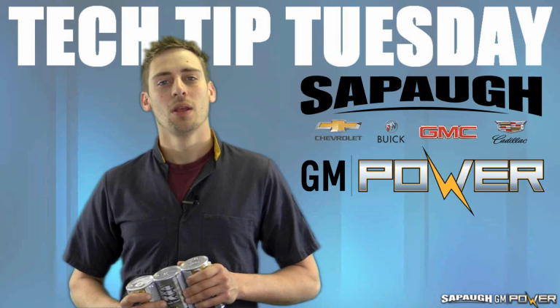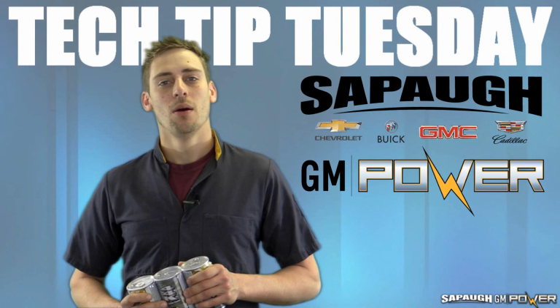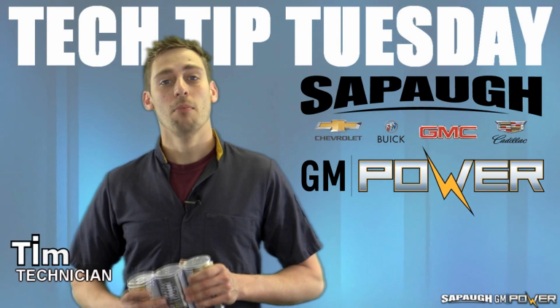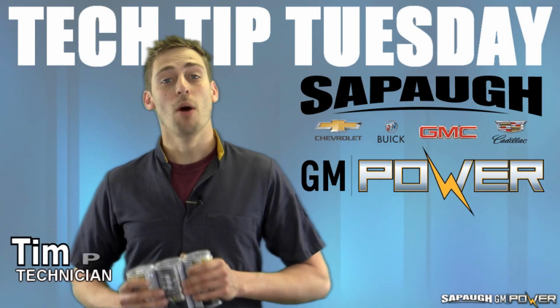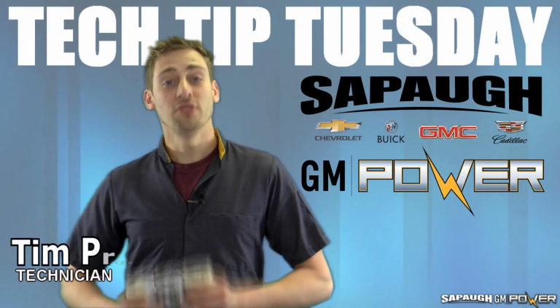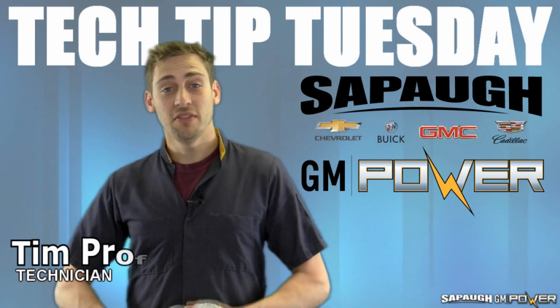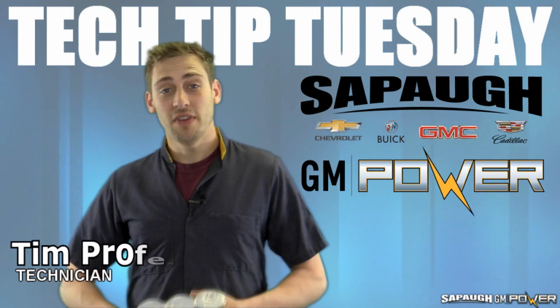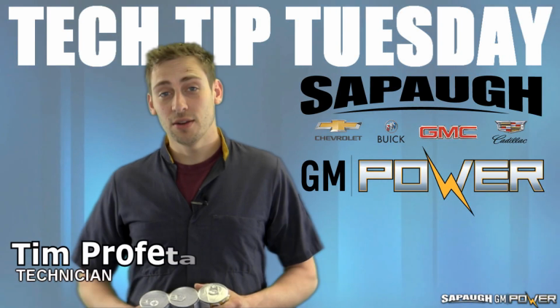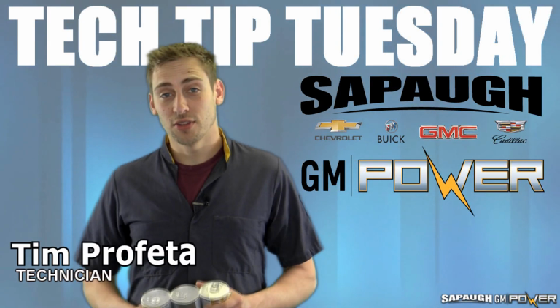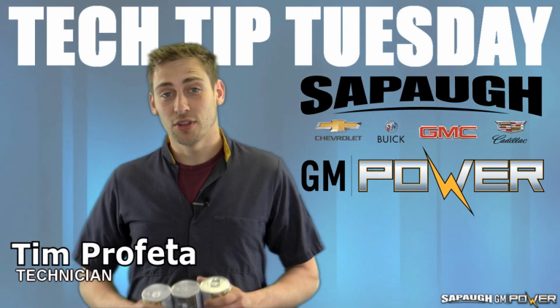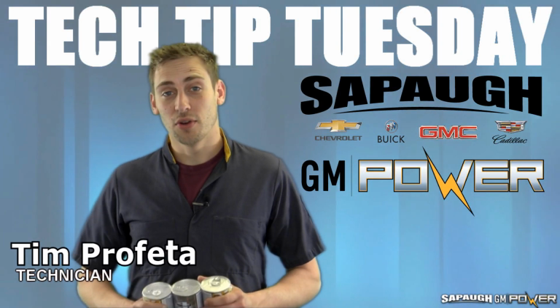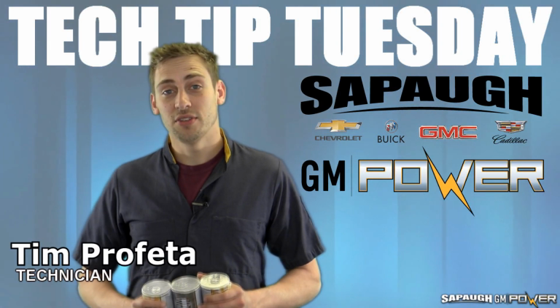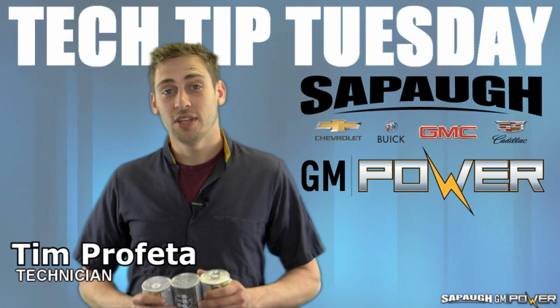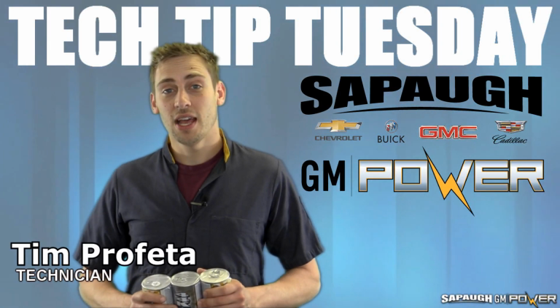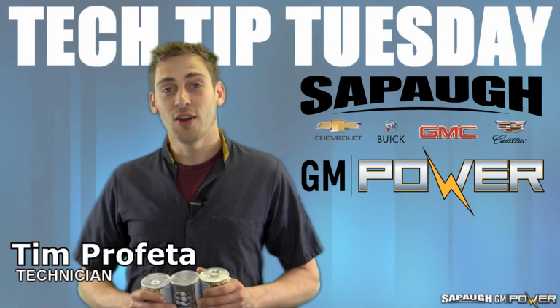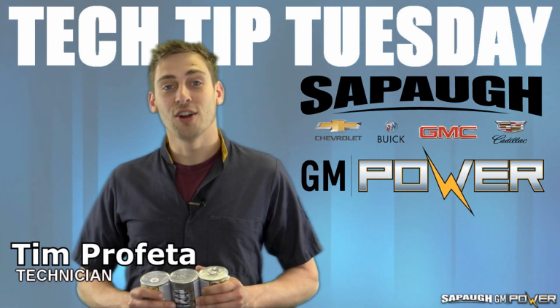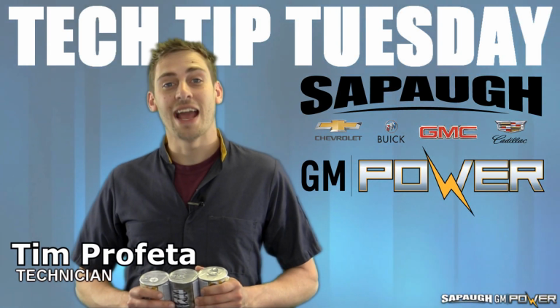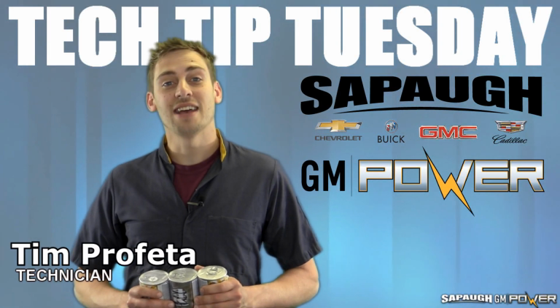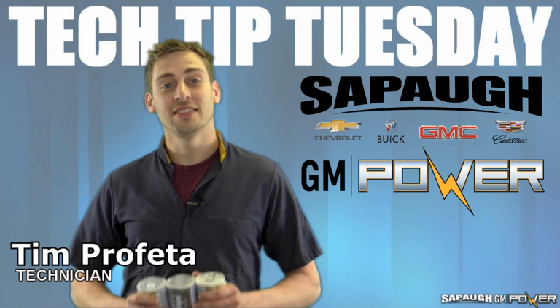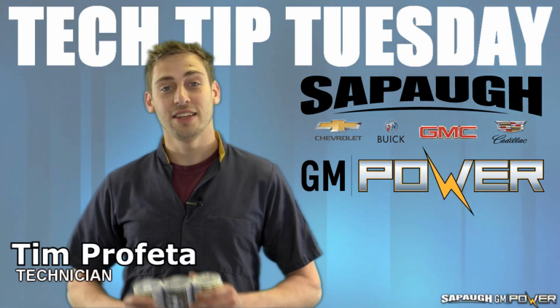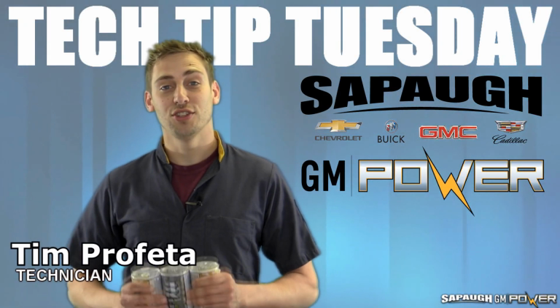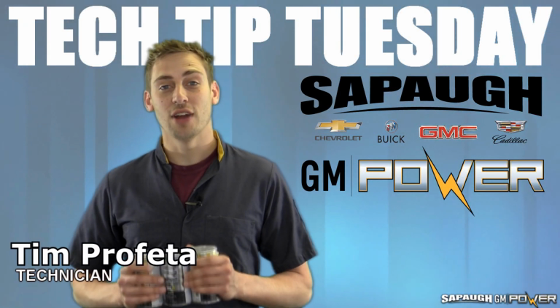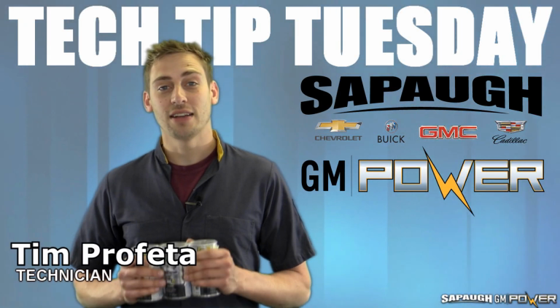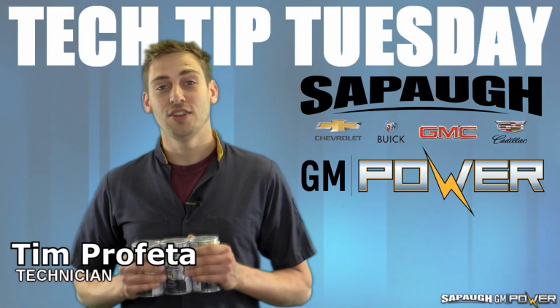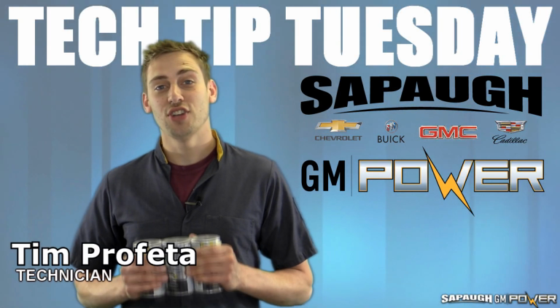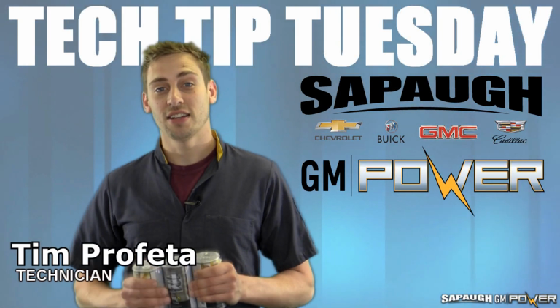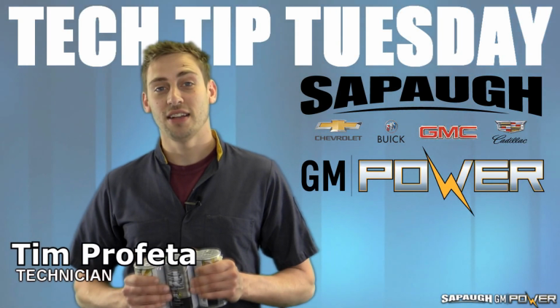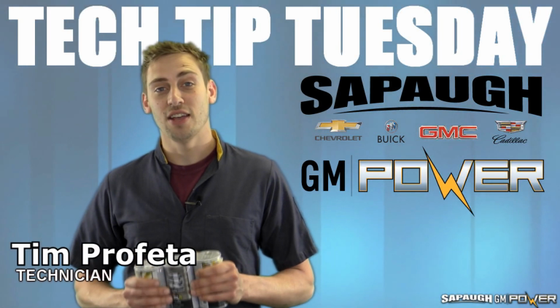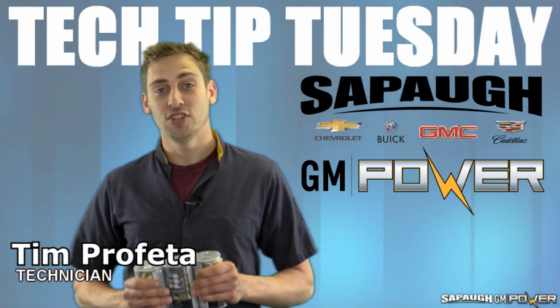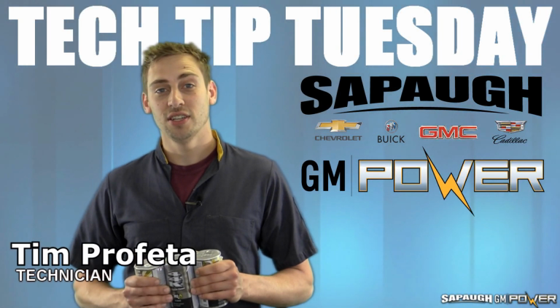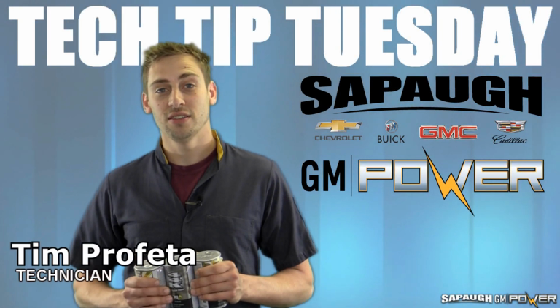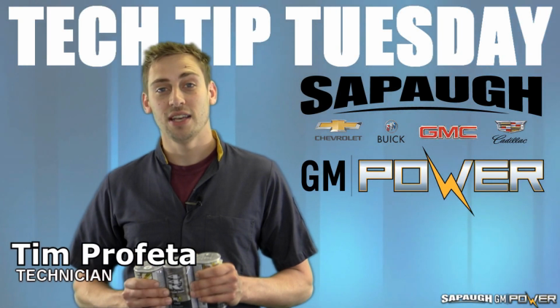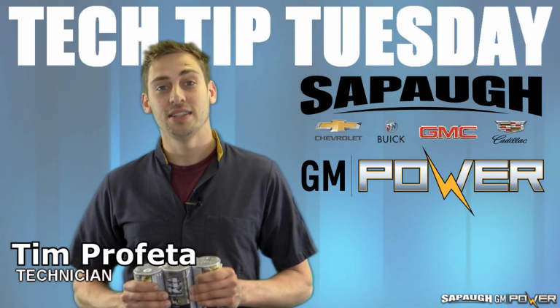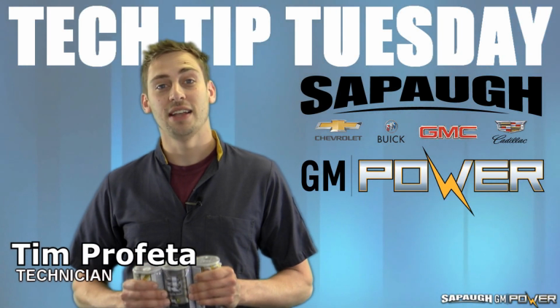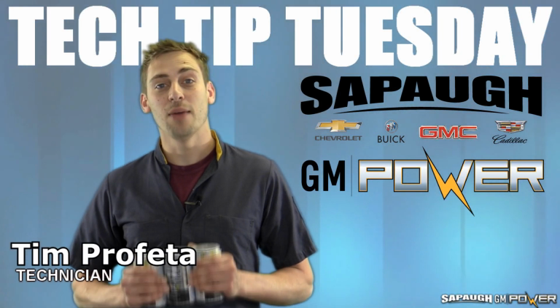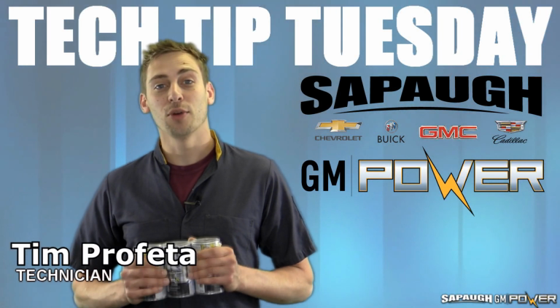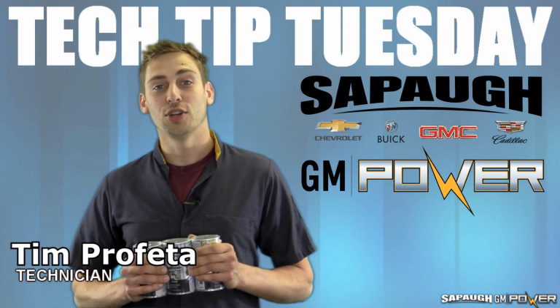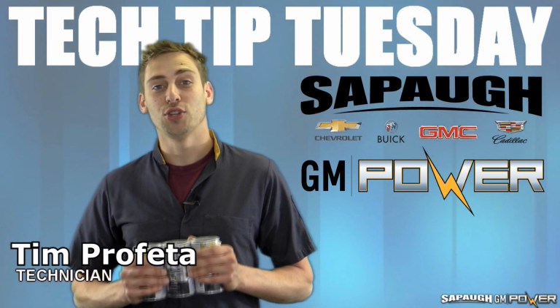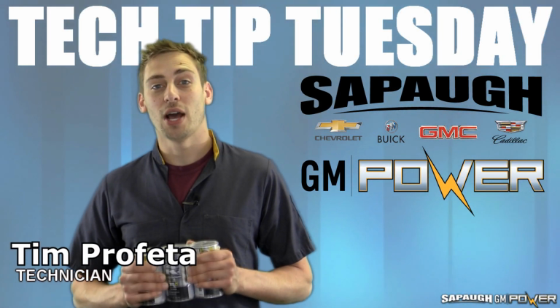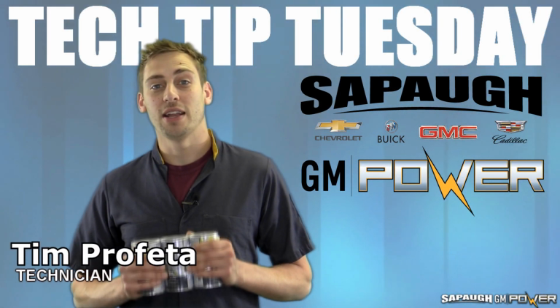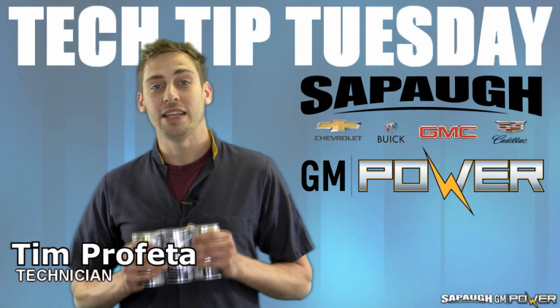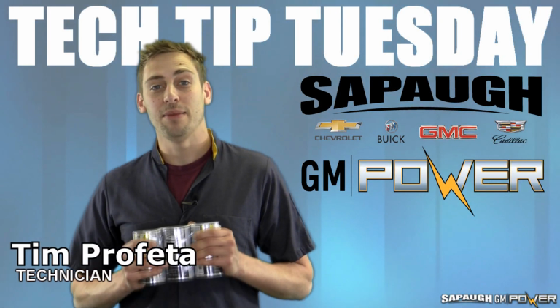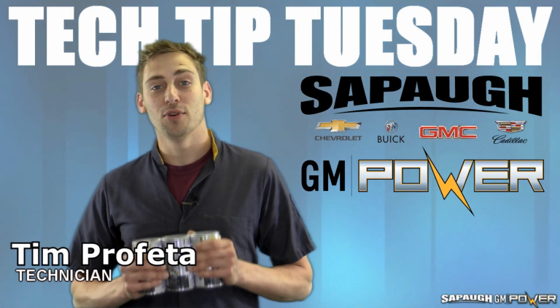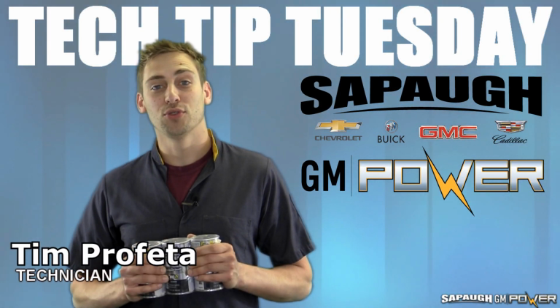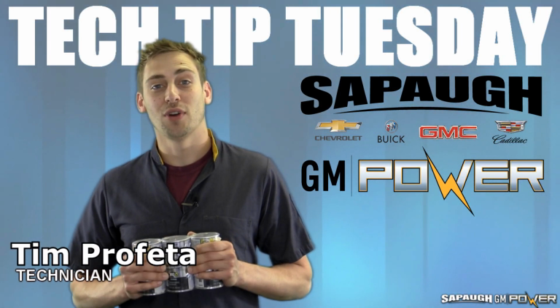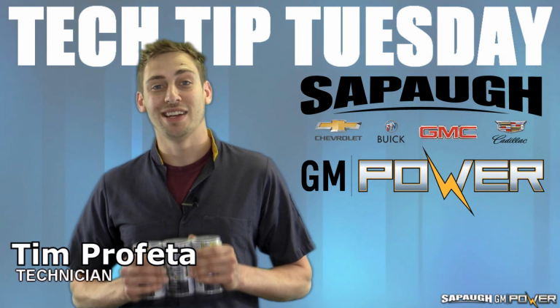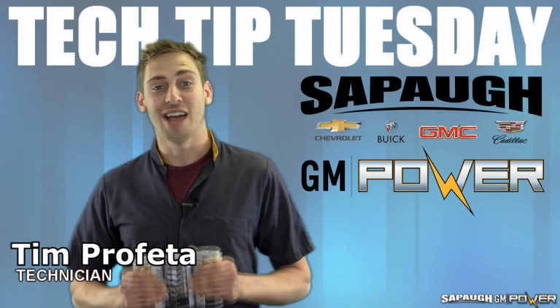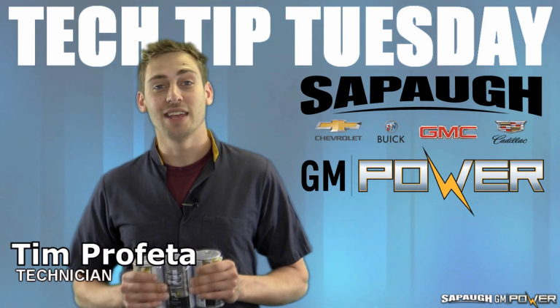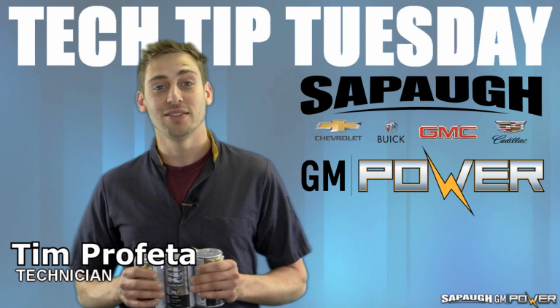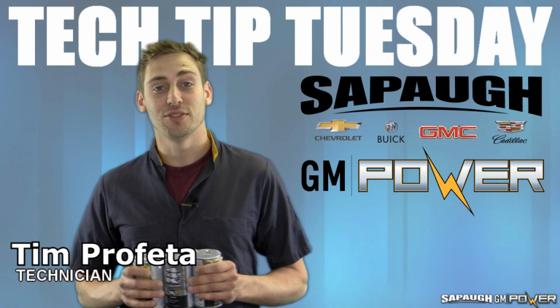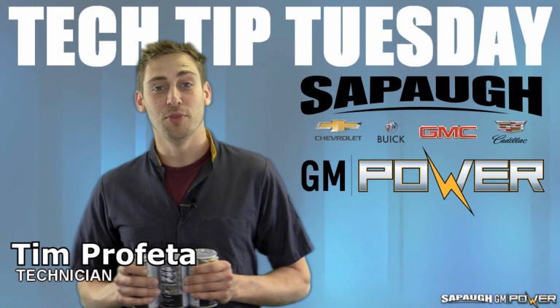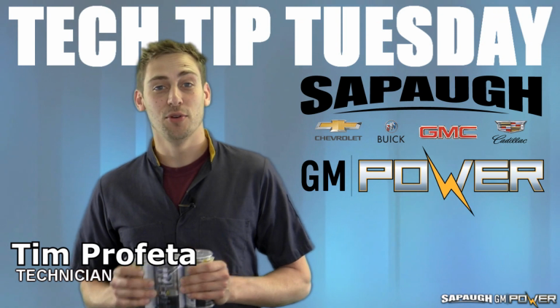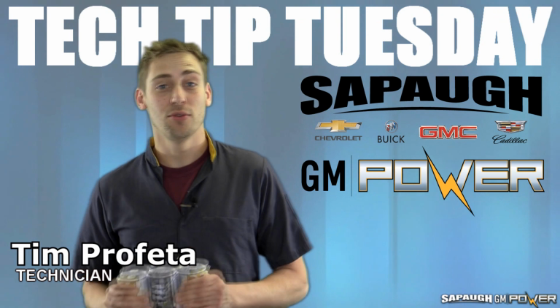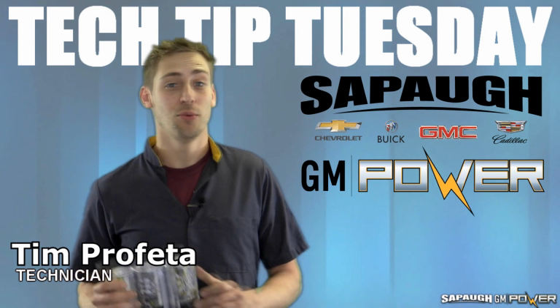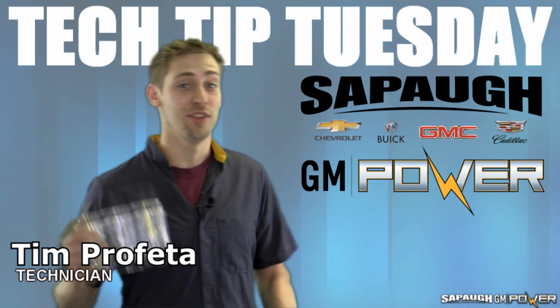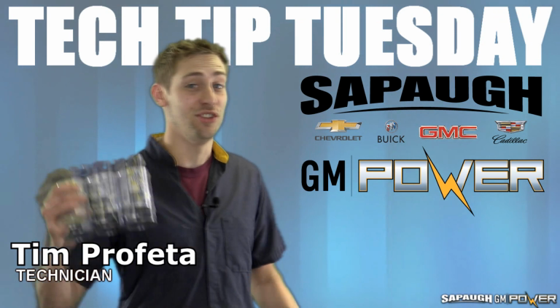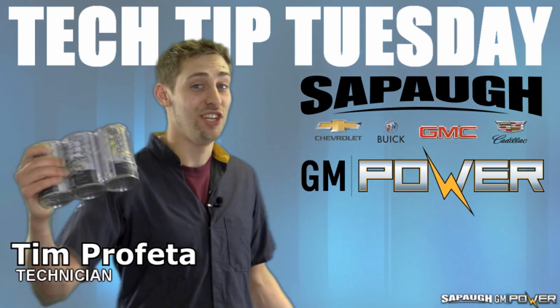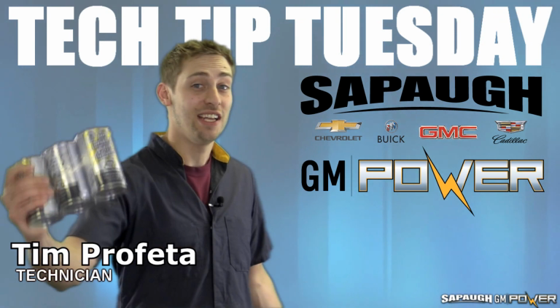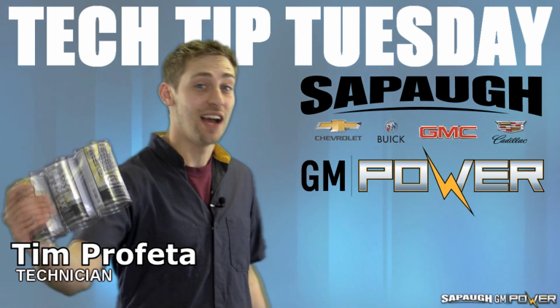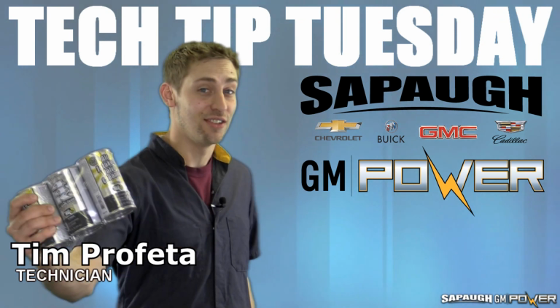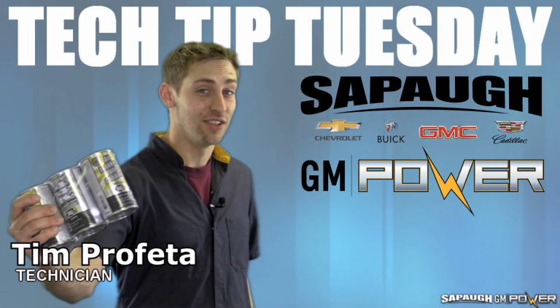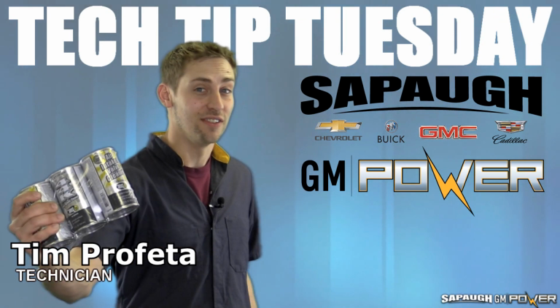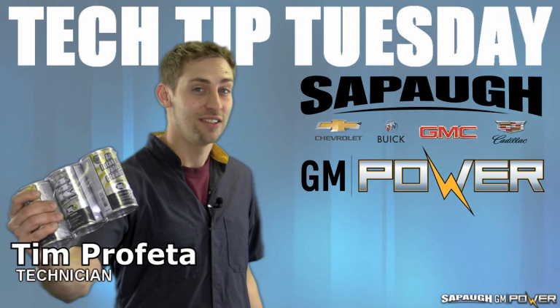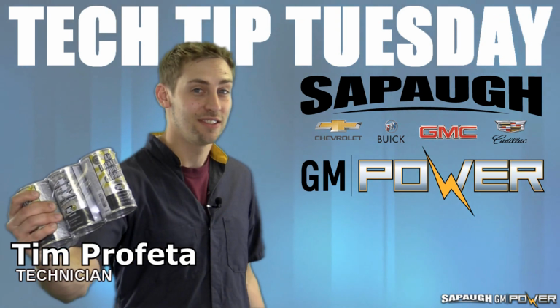Most of the vehicles on the road today are gasoline direct injected engines, and today we're going to show you how to keep those running nice and smooth with the GDI service.